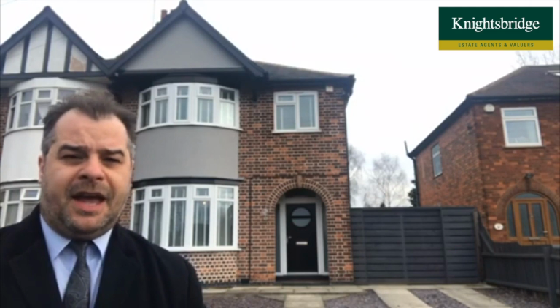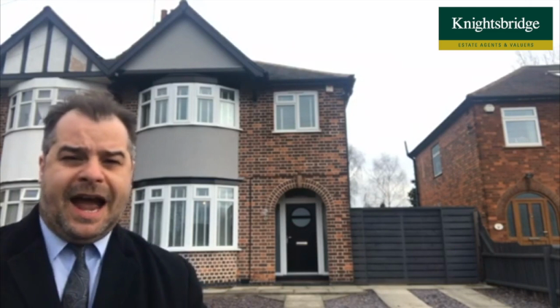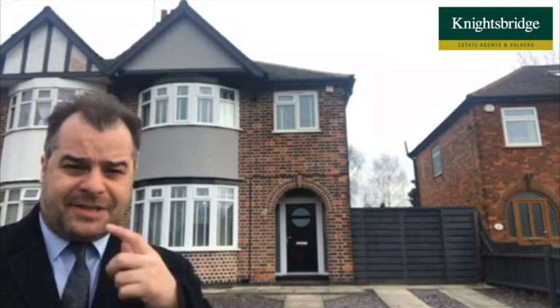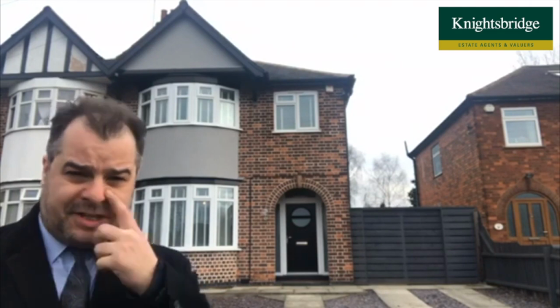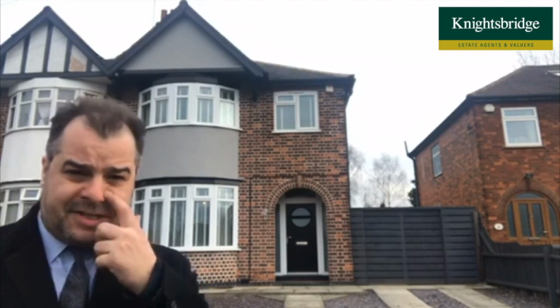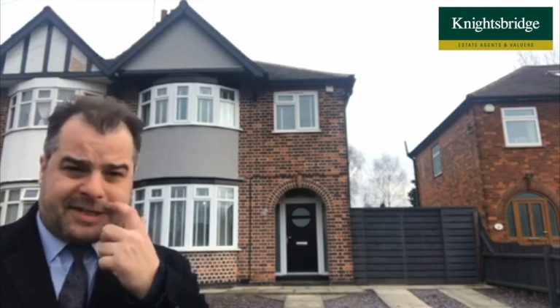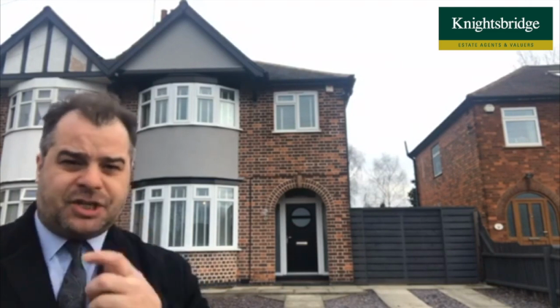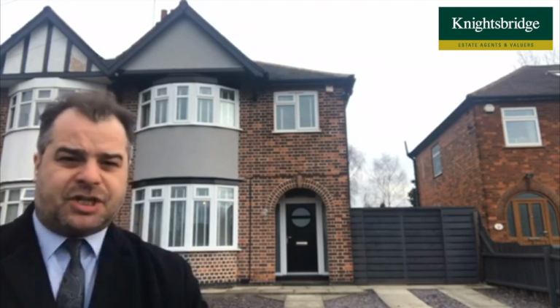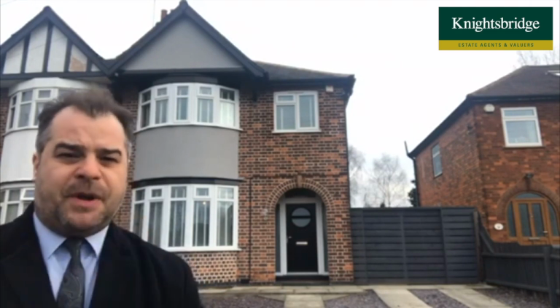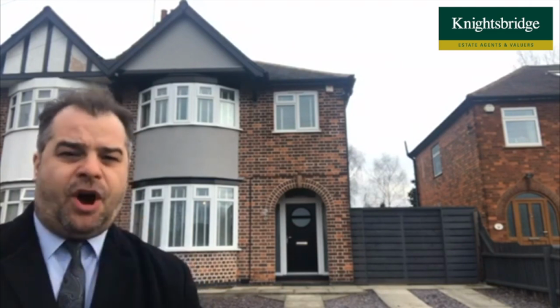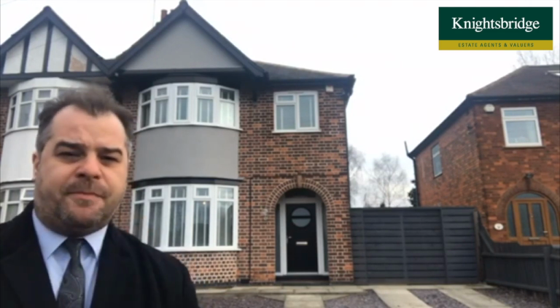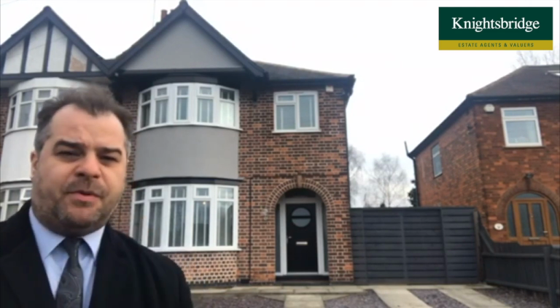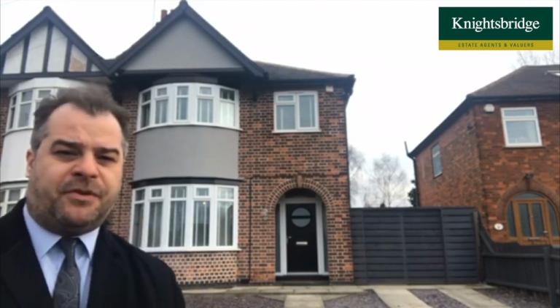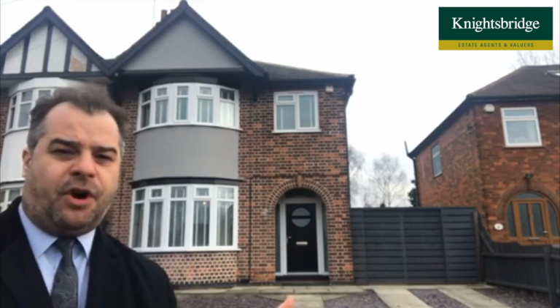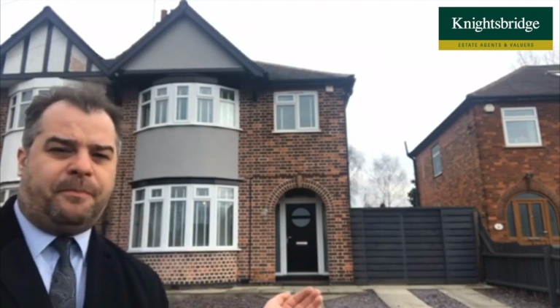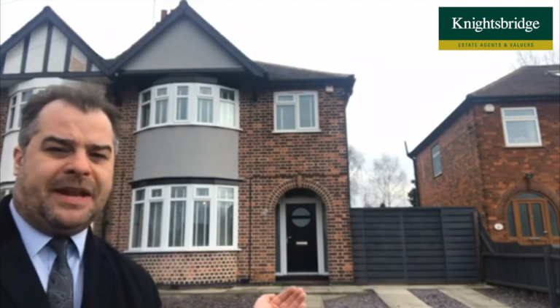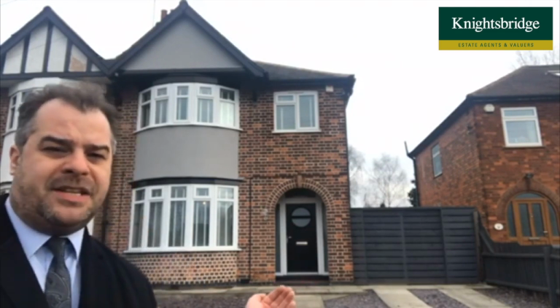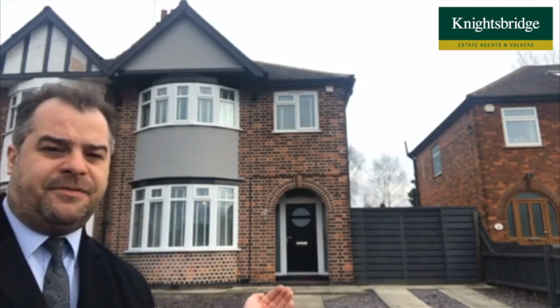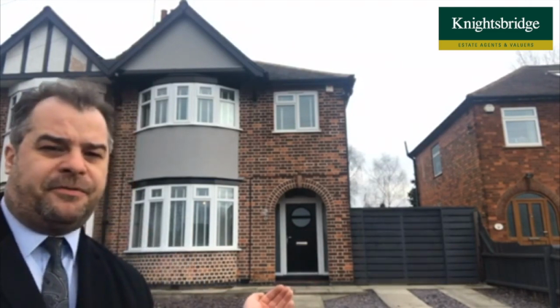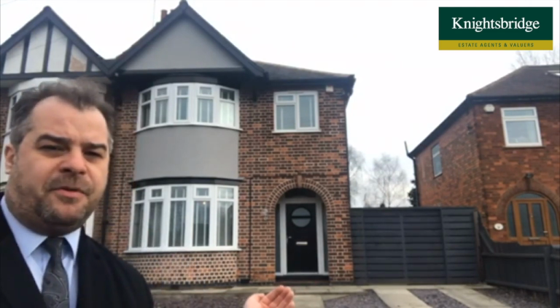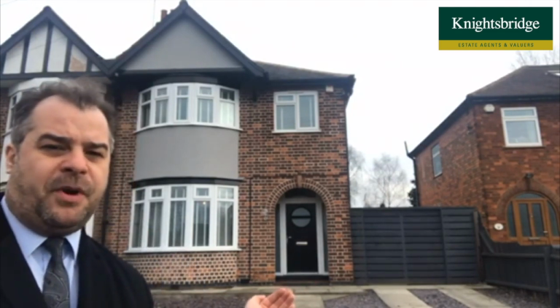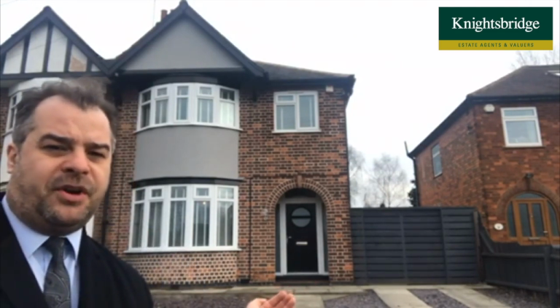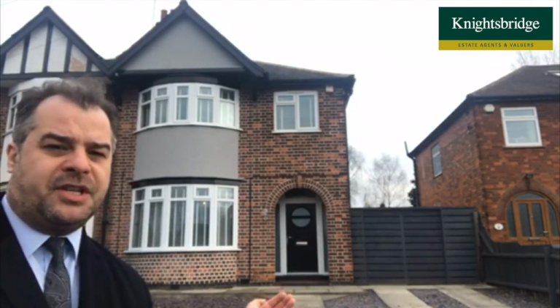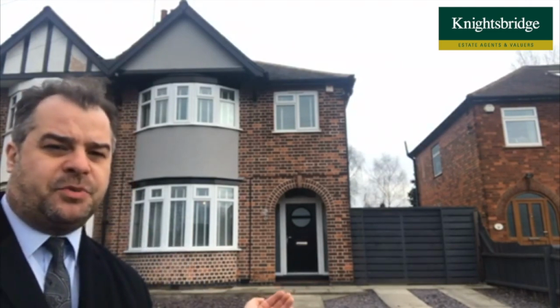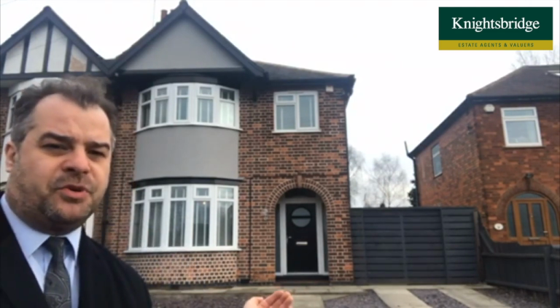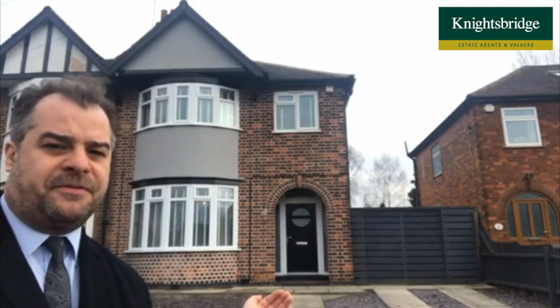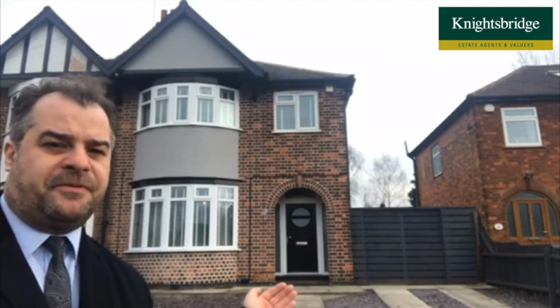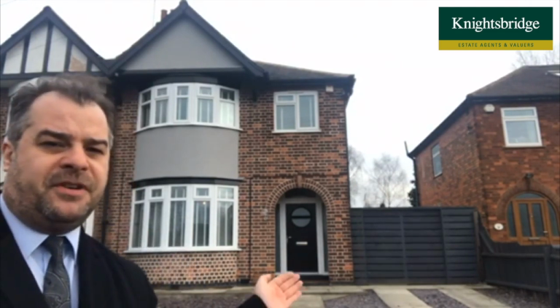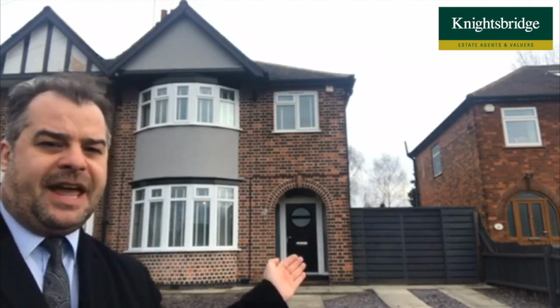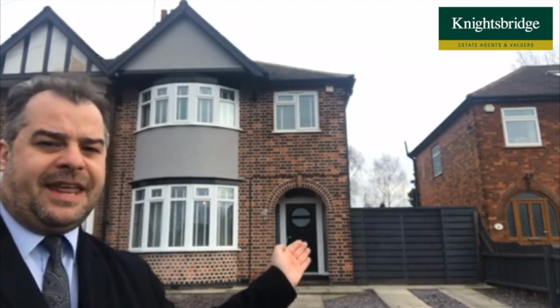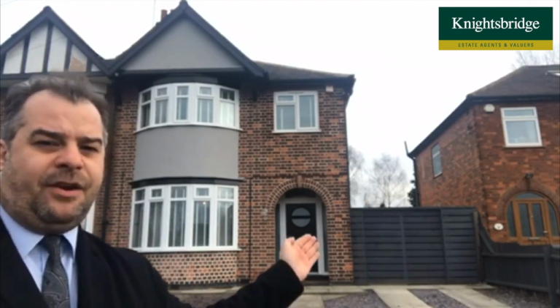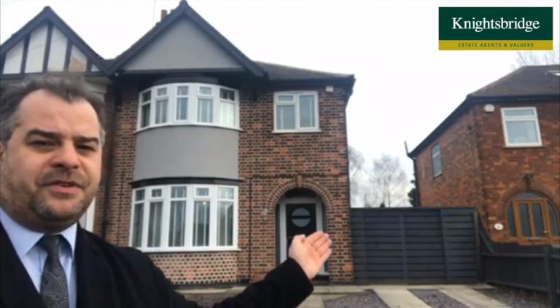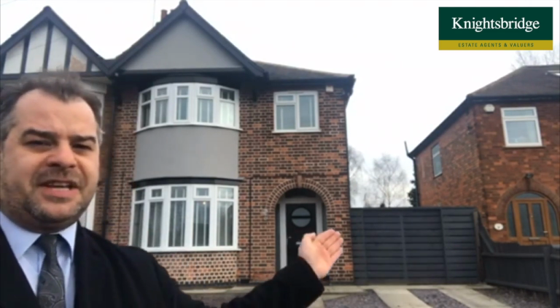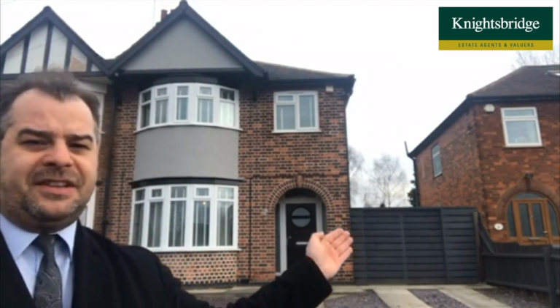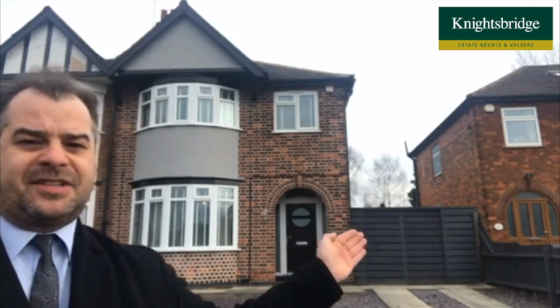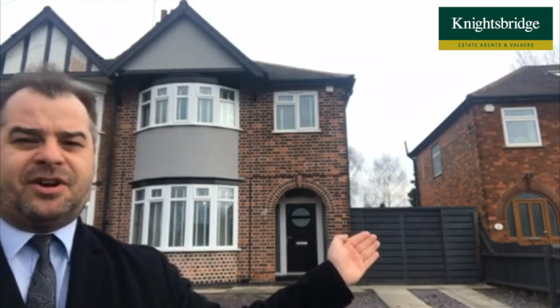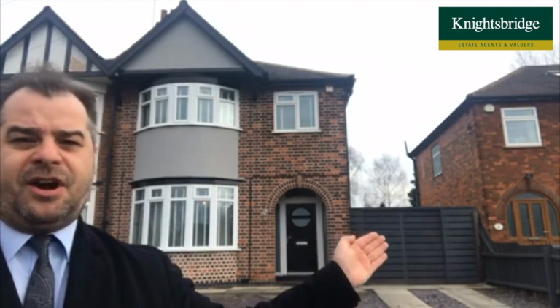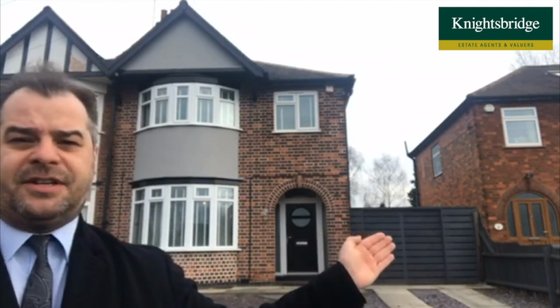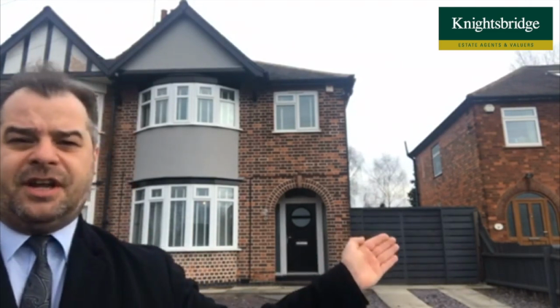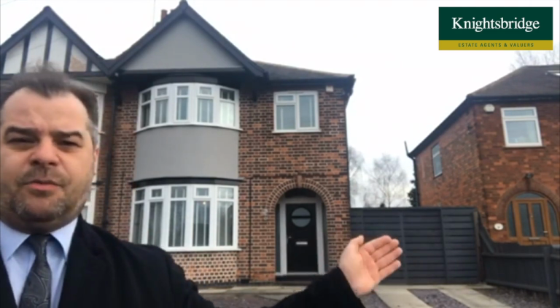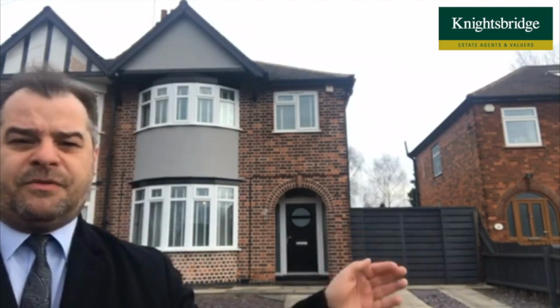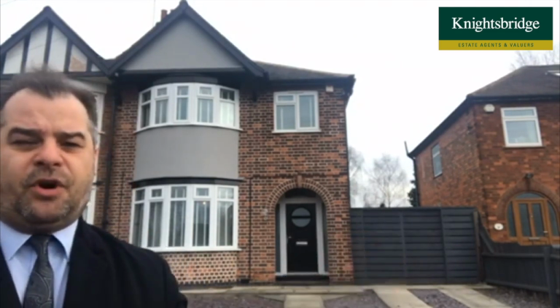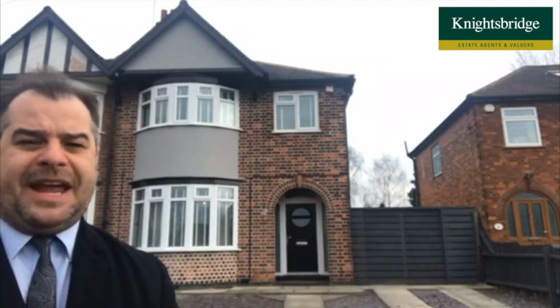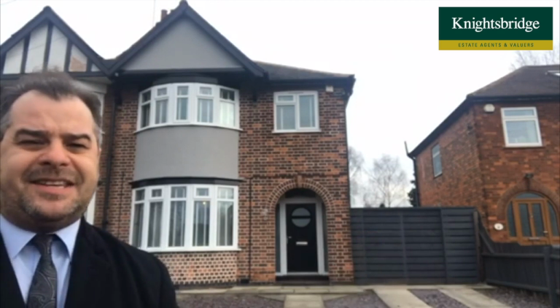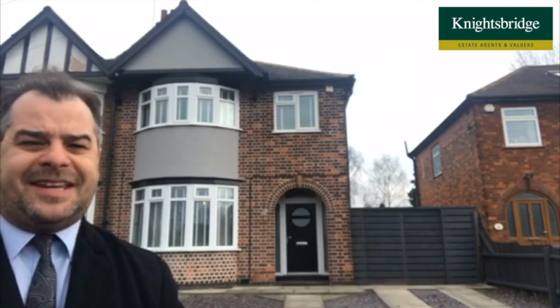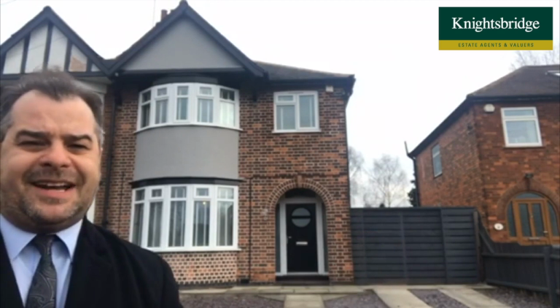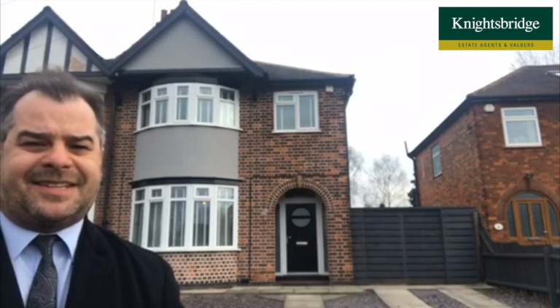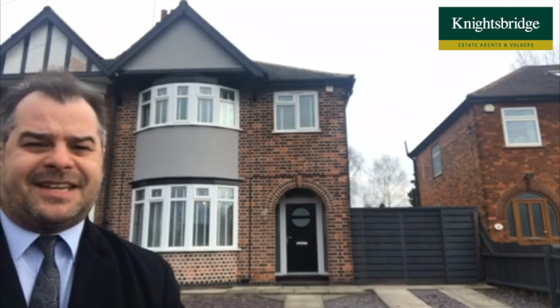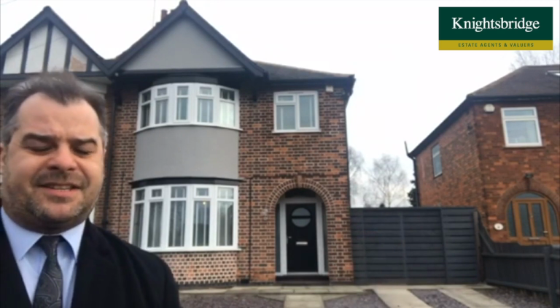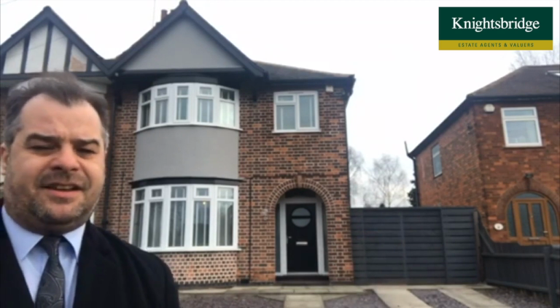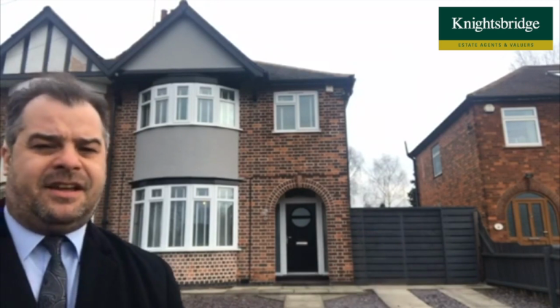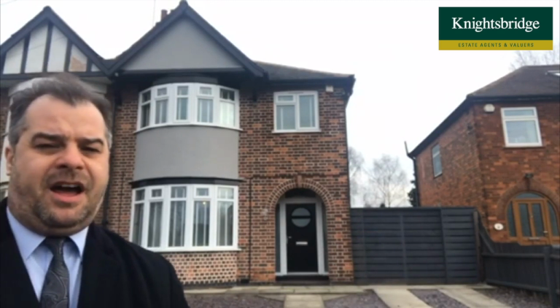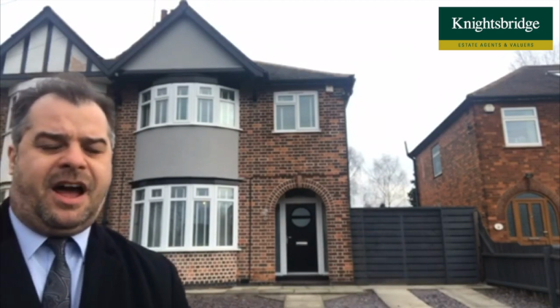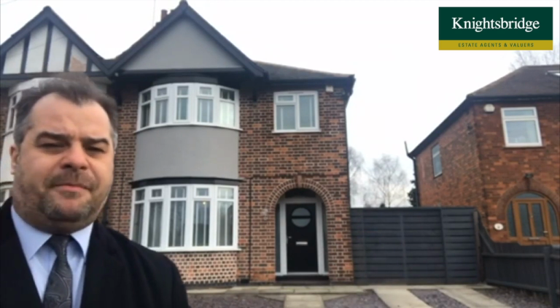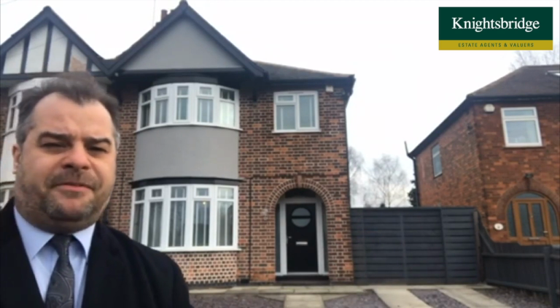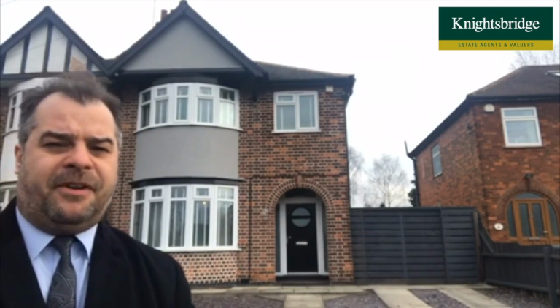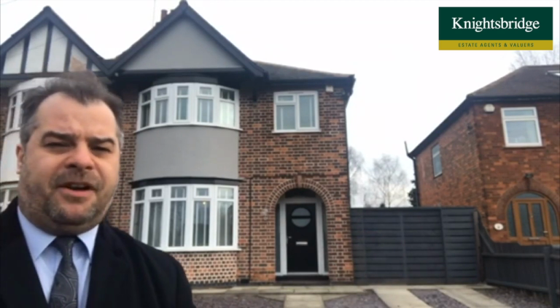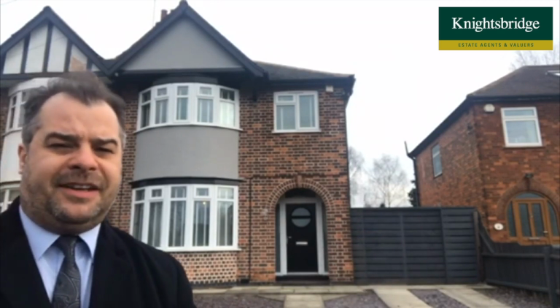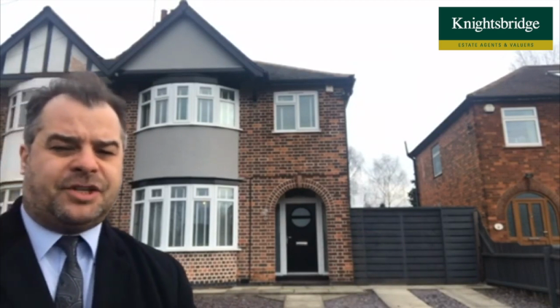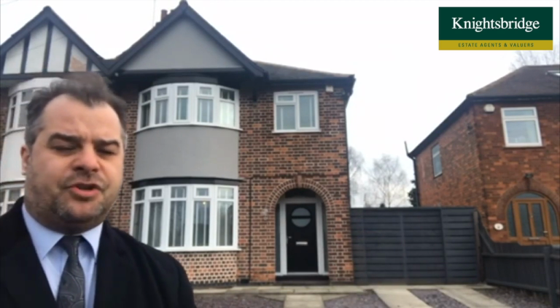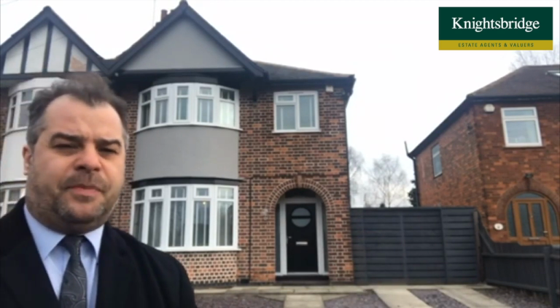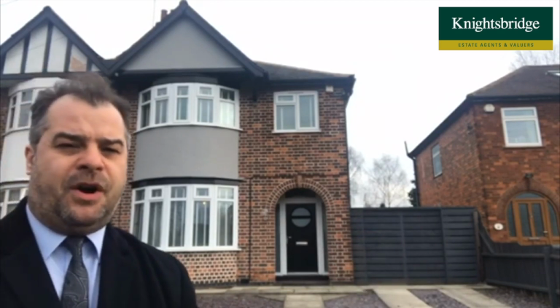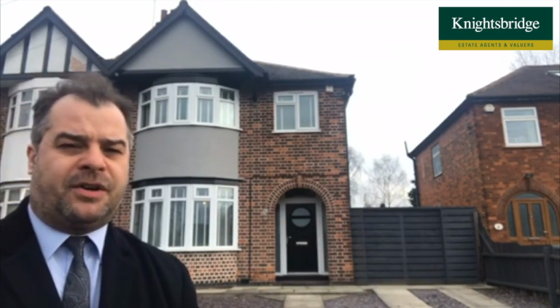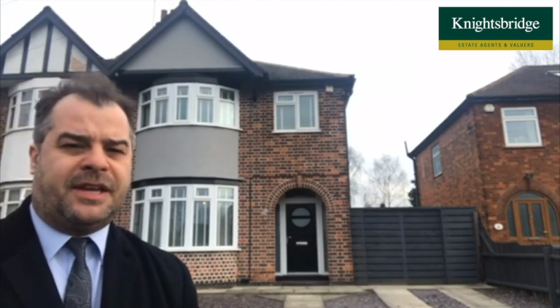As you can see just behind me, we've got plenty of off-road parking towards the front, and at the side we've got gated access for additional parking.